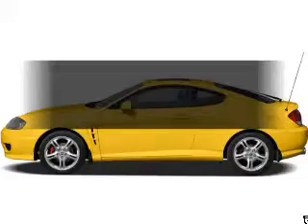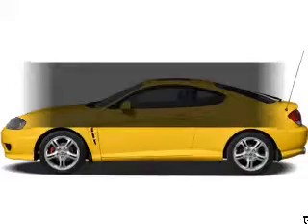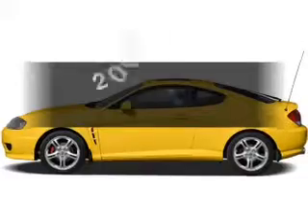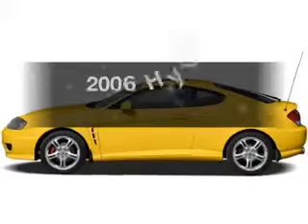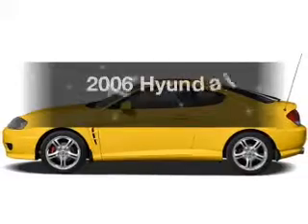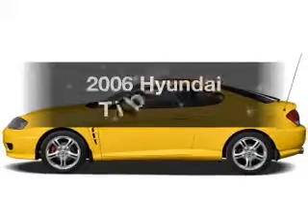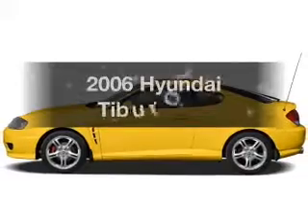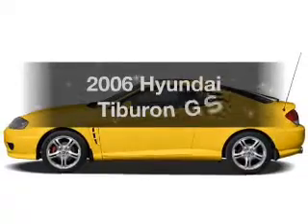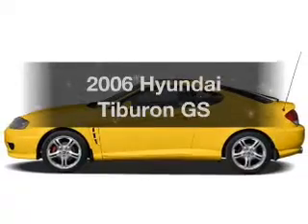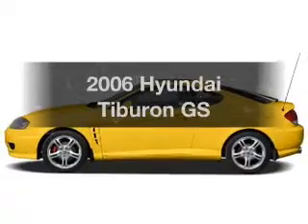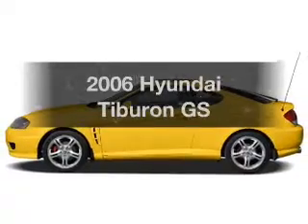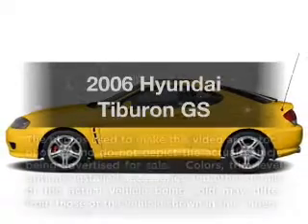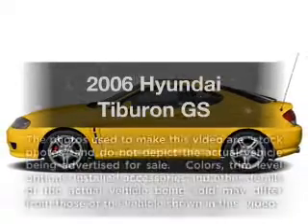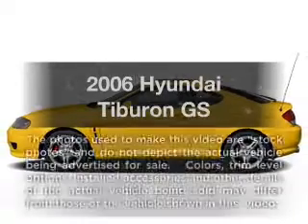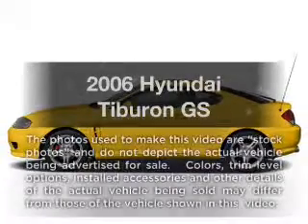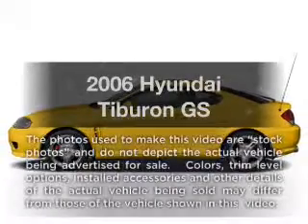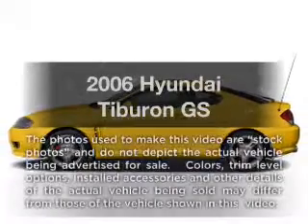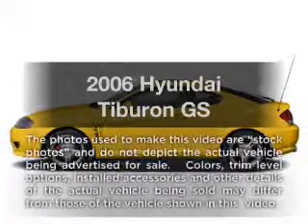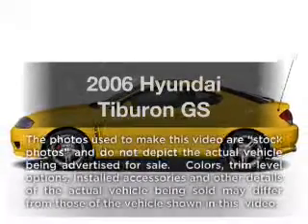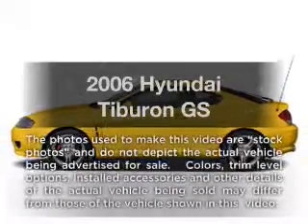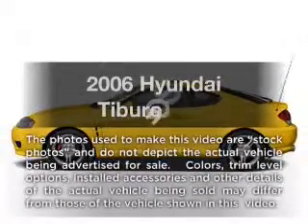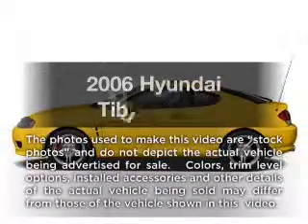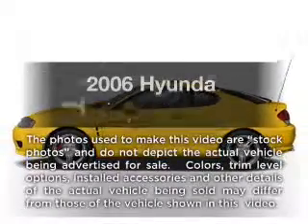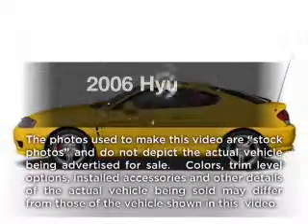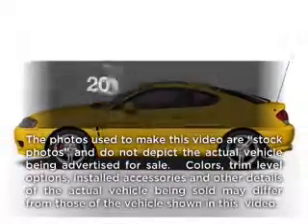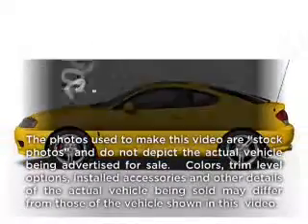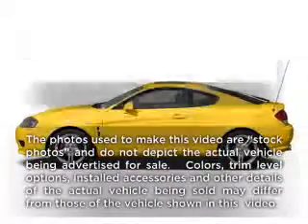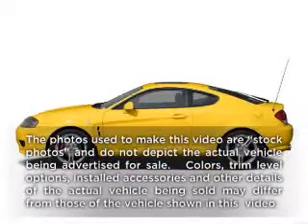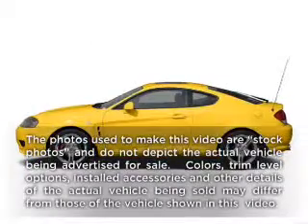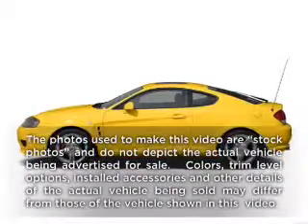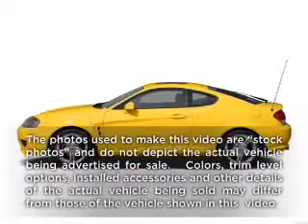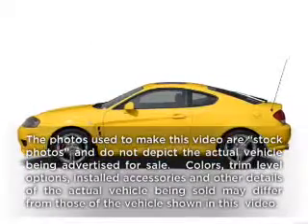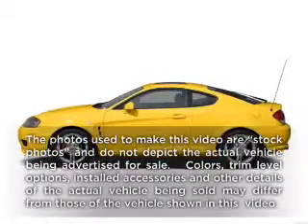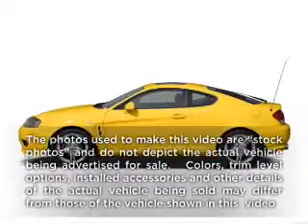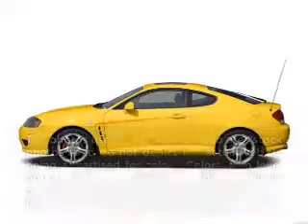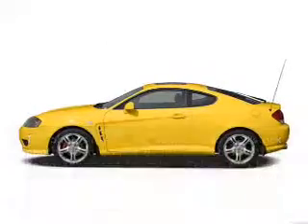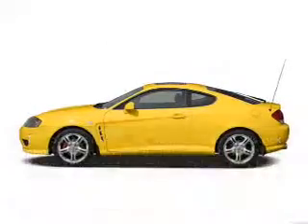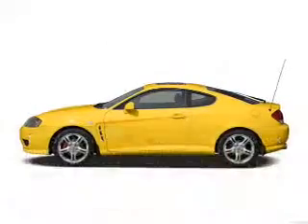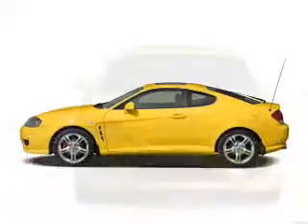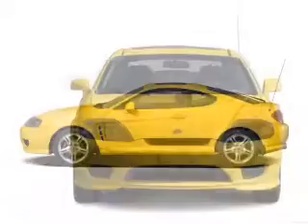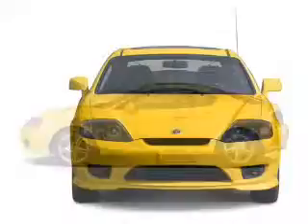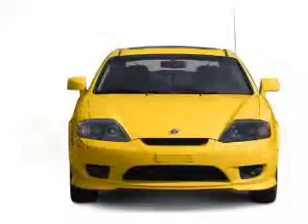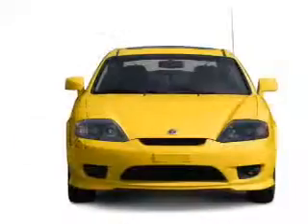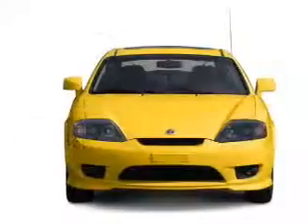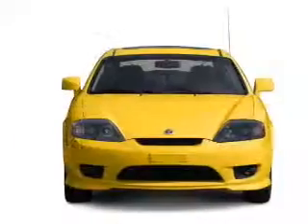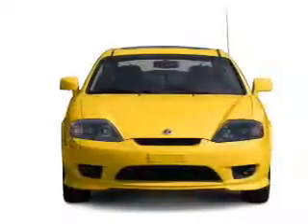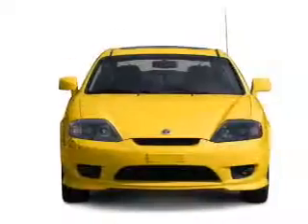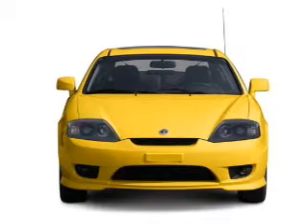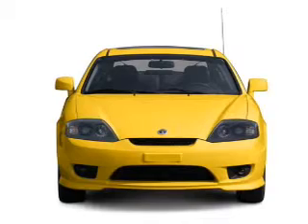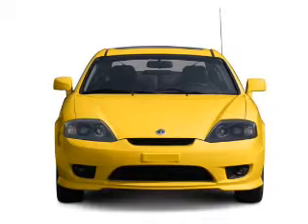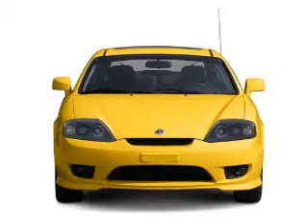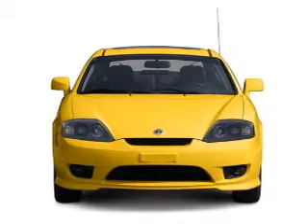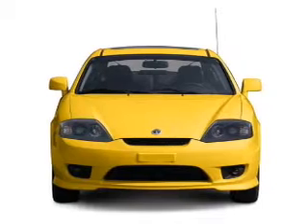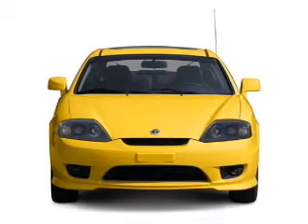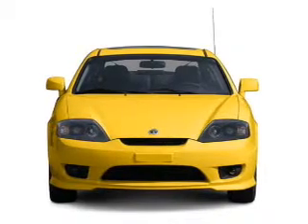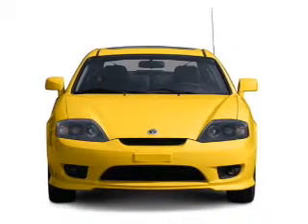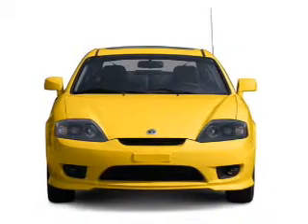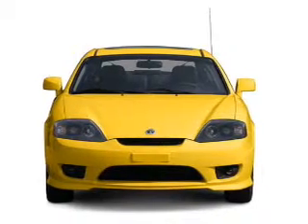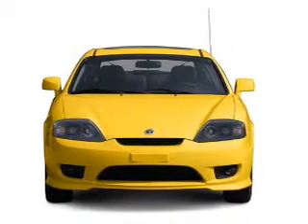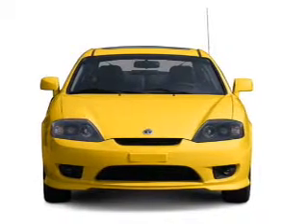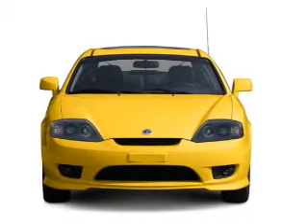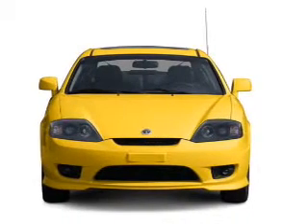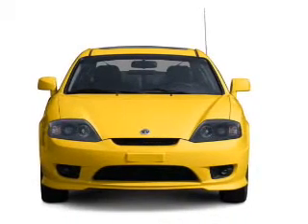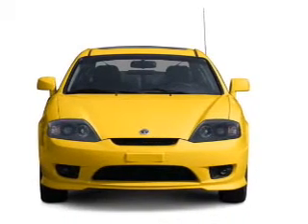Imagine yourself in this 2006 Hyundai Tiburon. Travel the roads in style and comfort in this great vehicle.